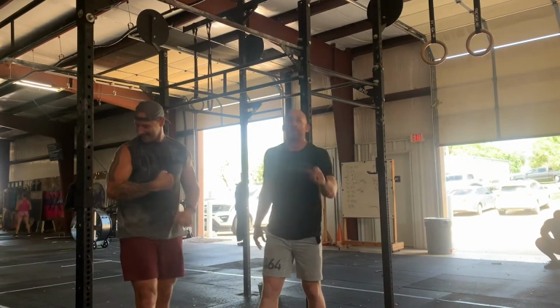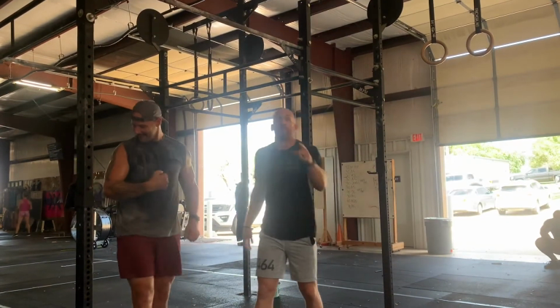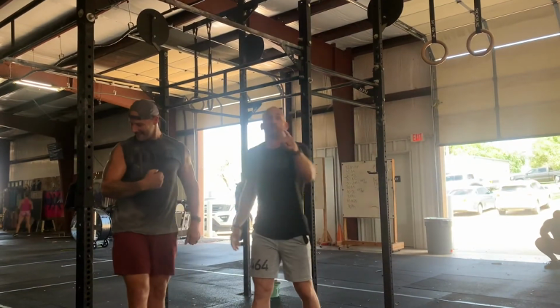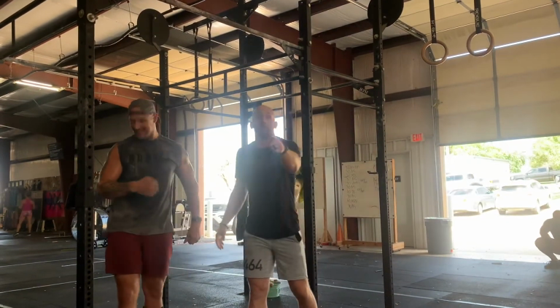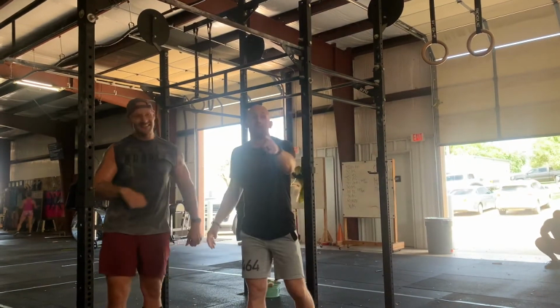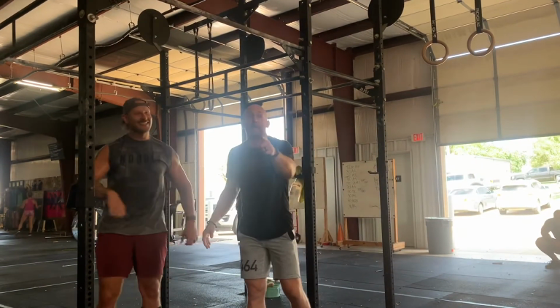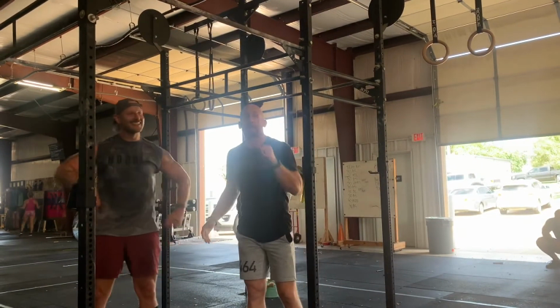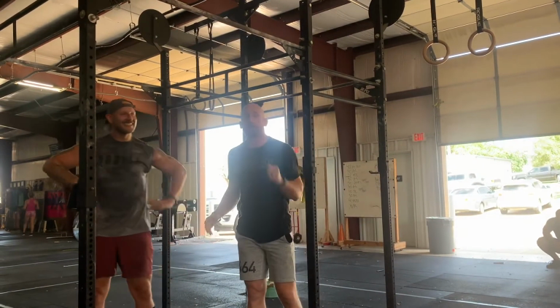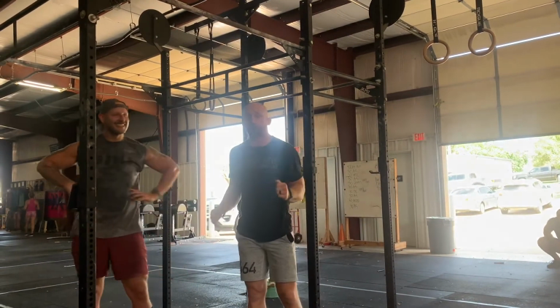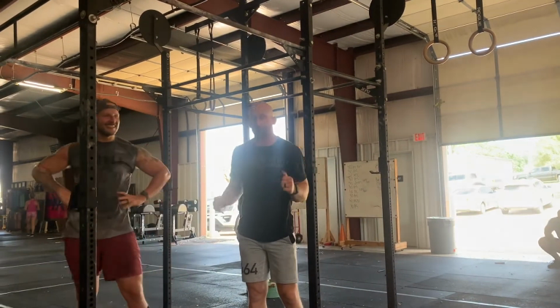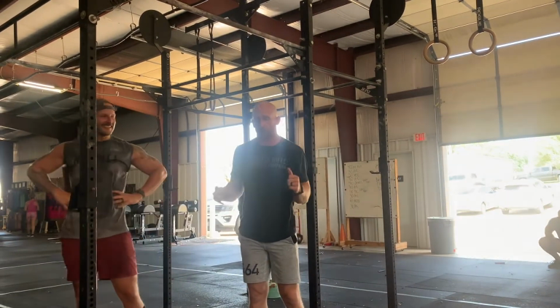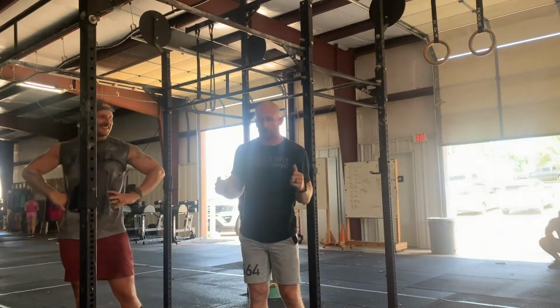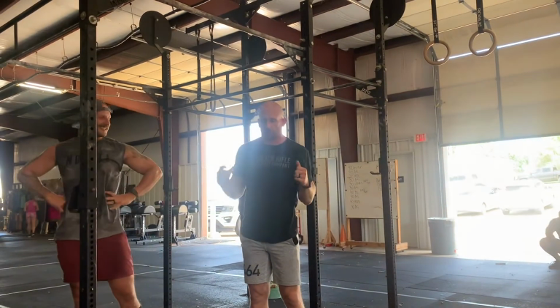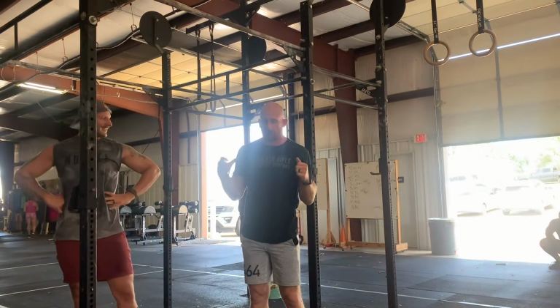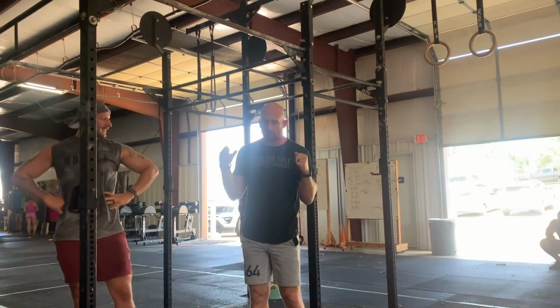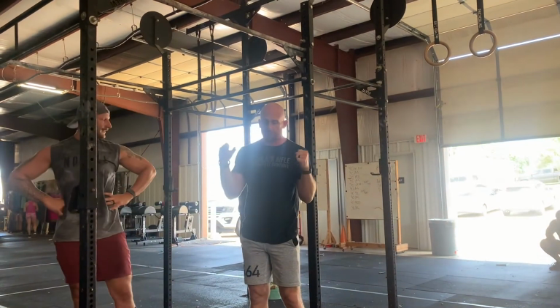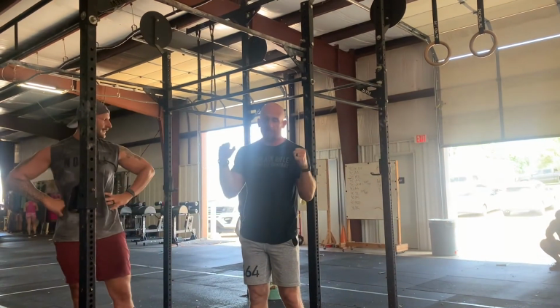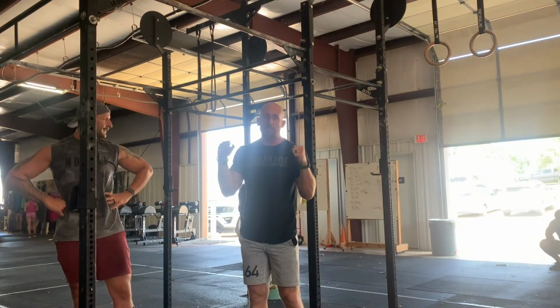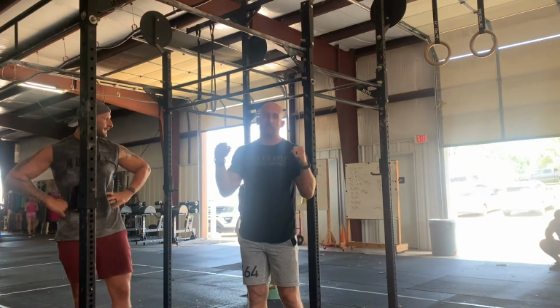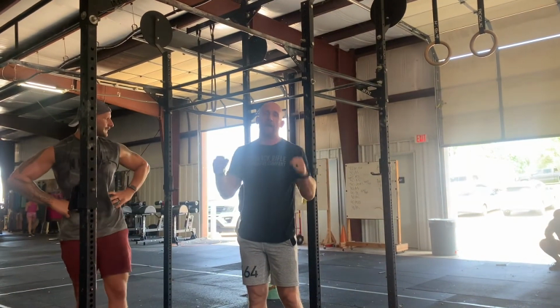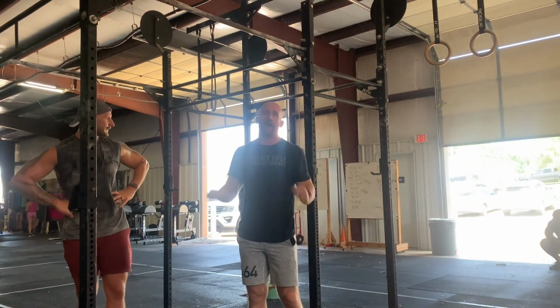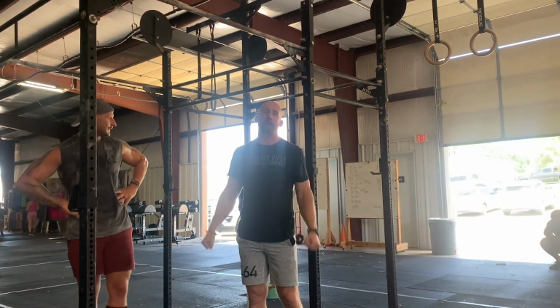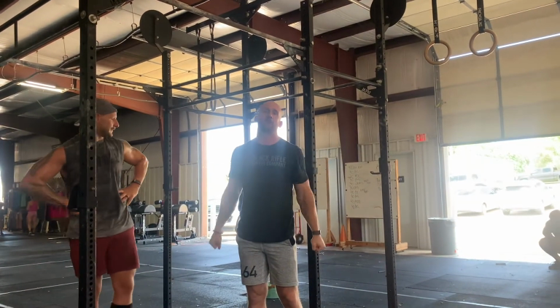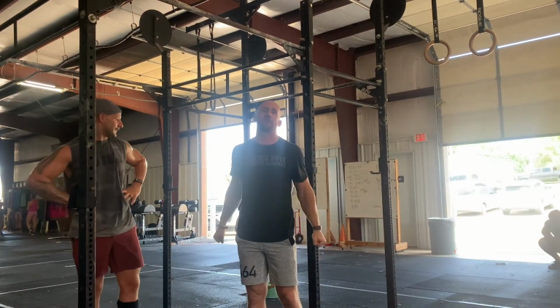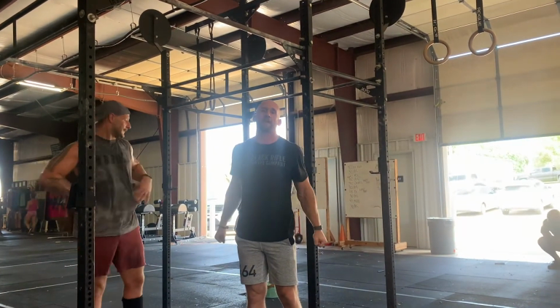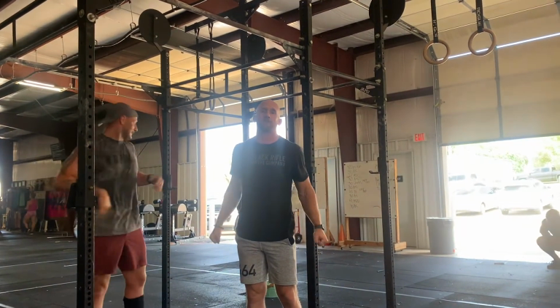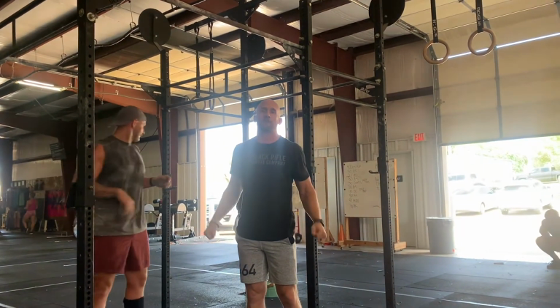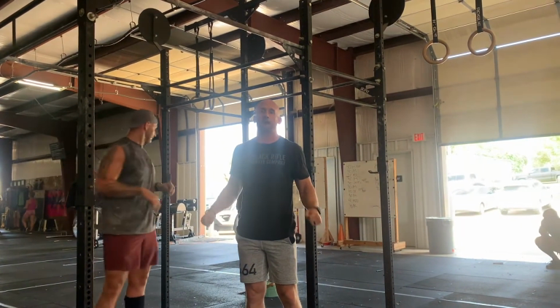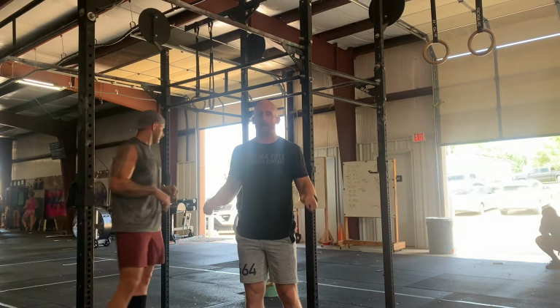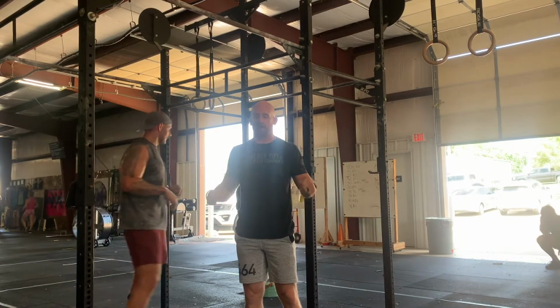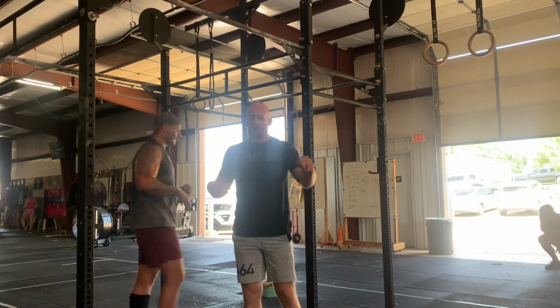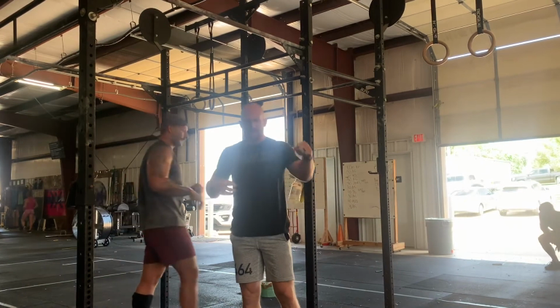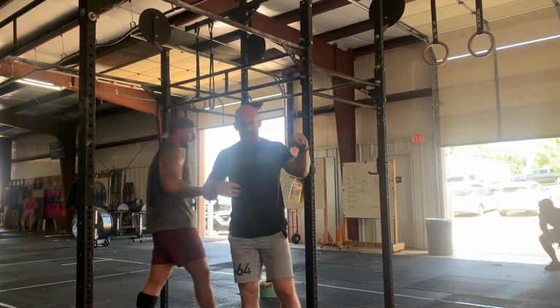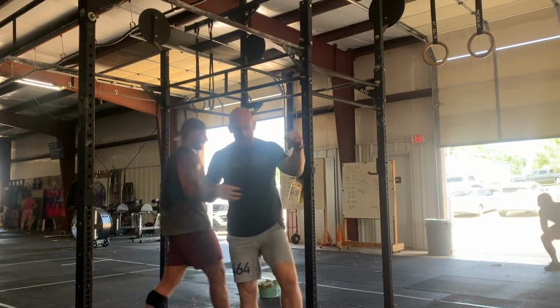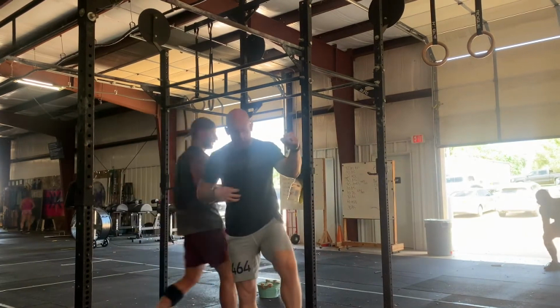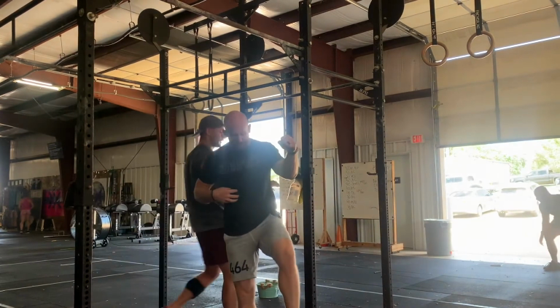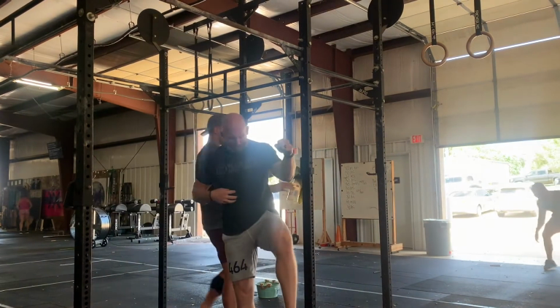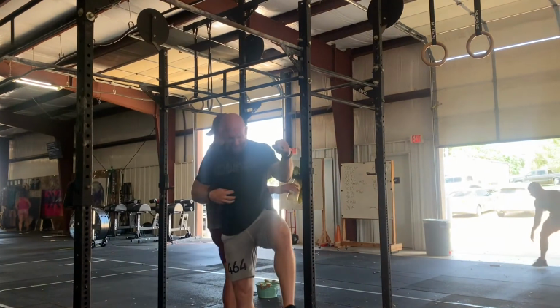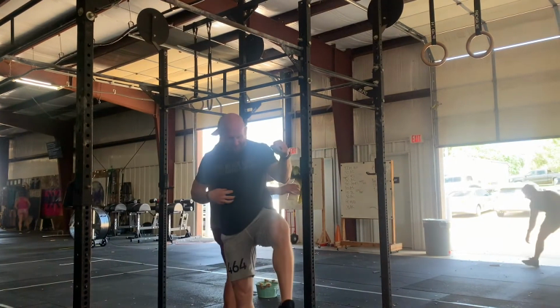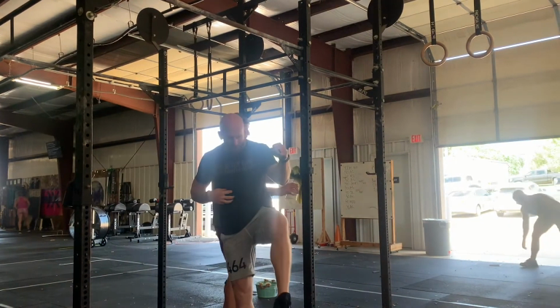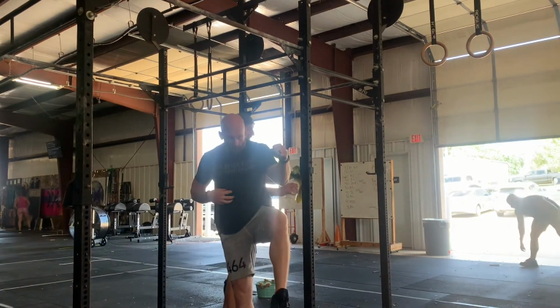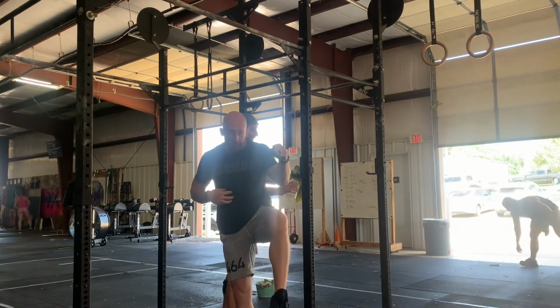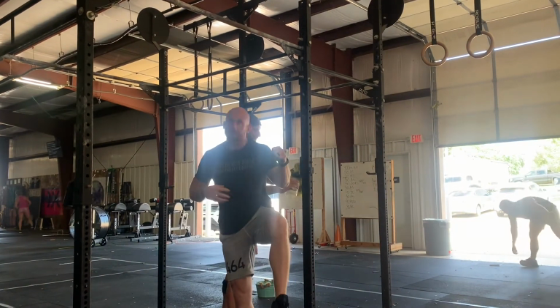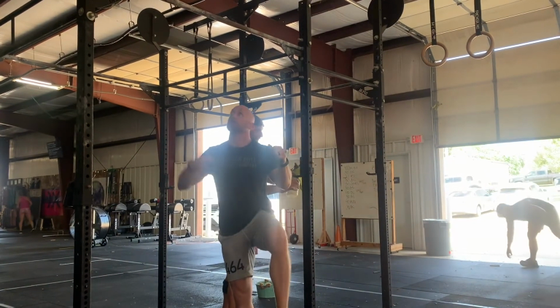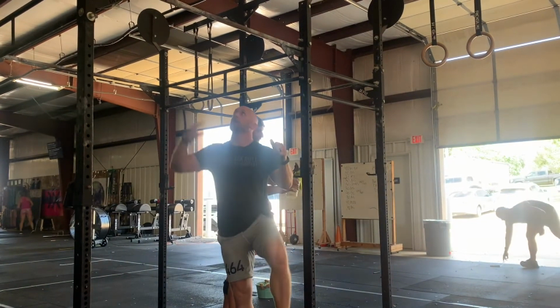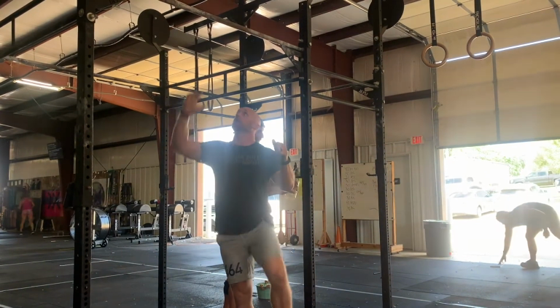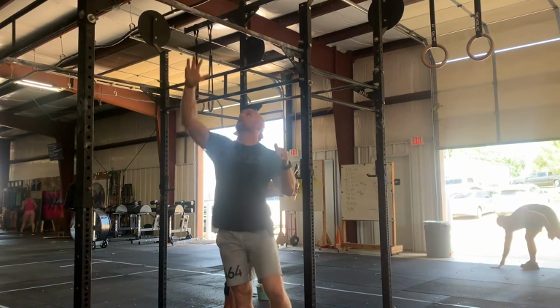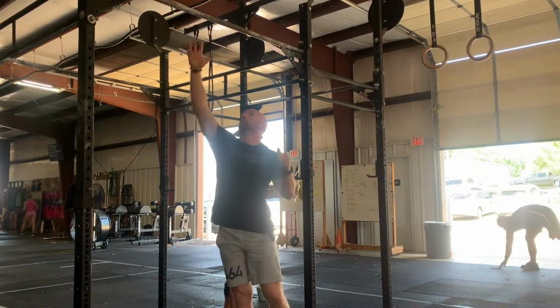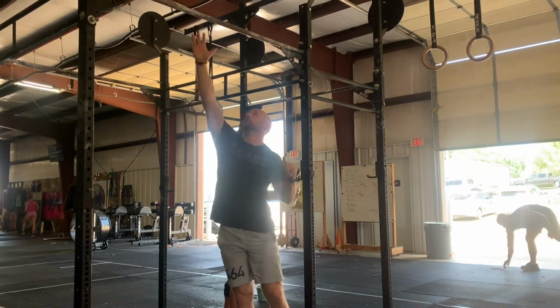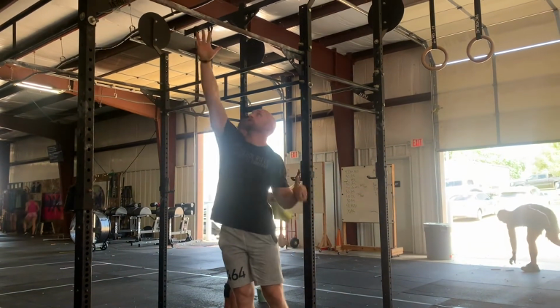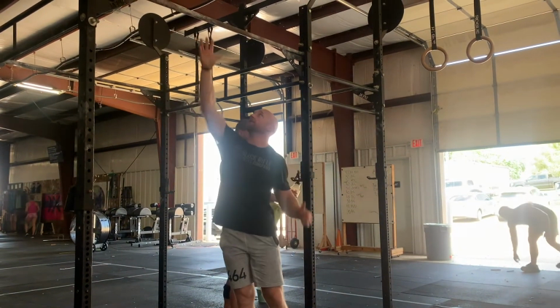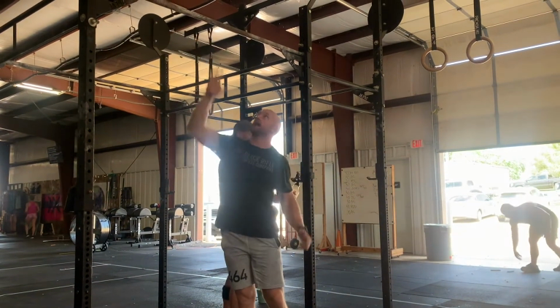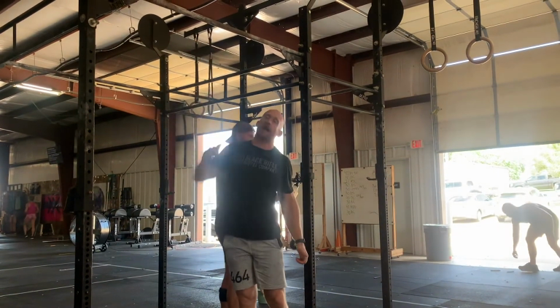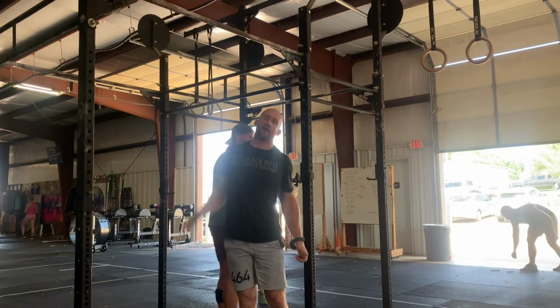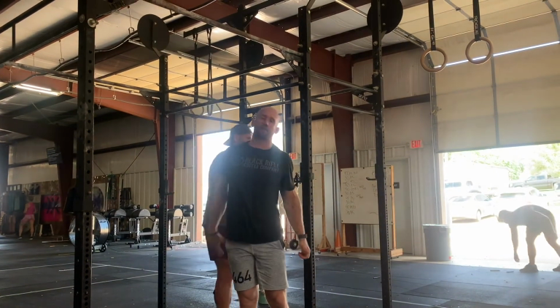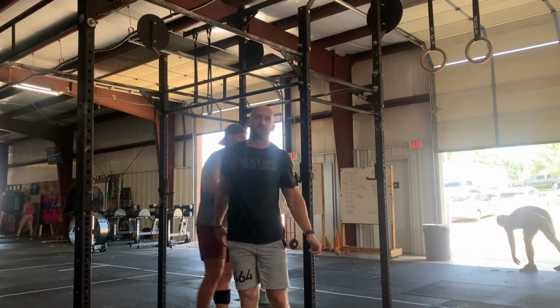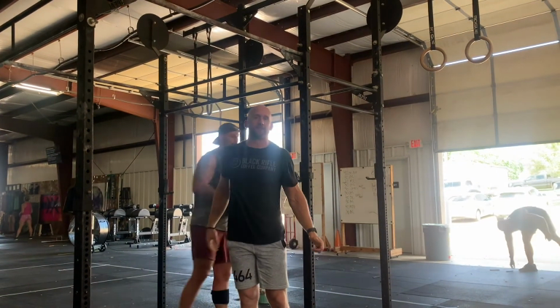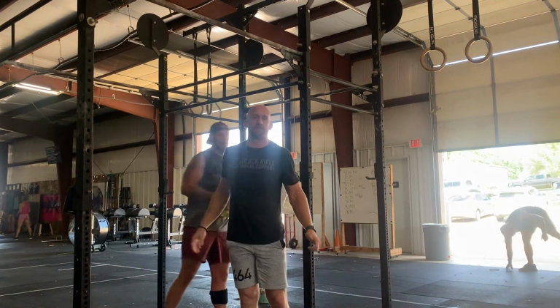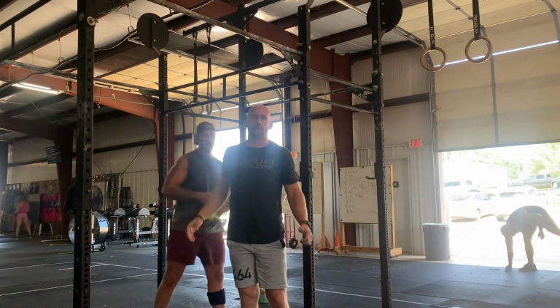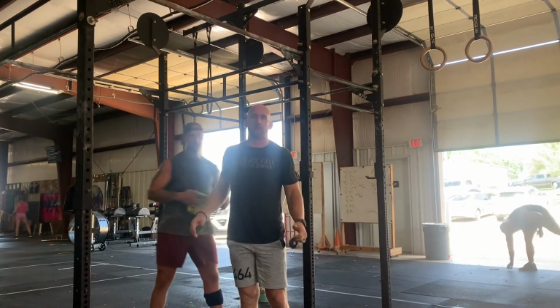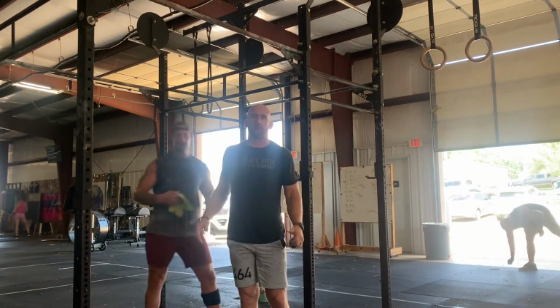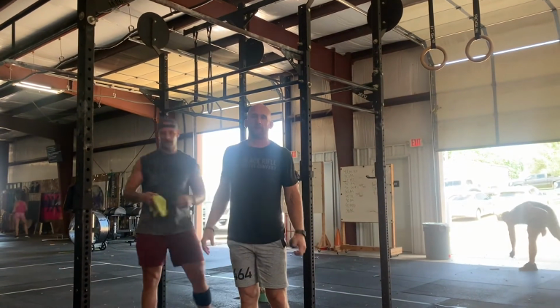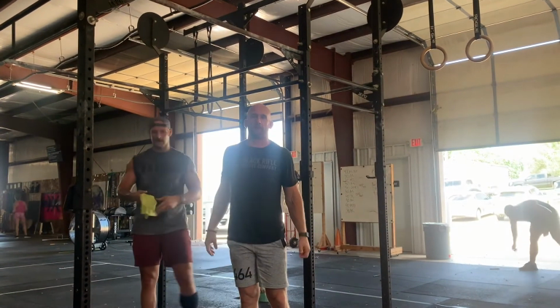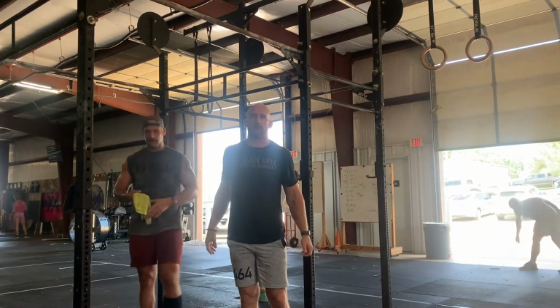Make sure you teach him how to do that spot and what to focus on when you're the athlete that's up on the bar. Thanks, team.